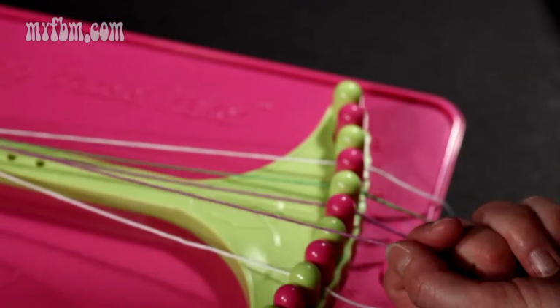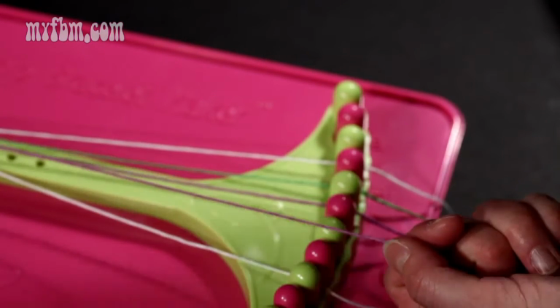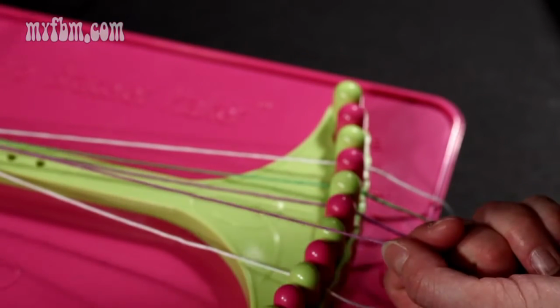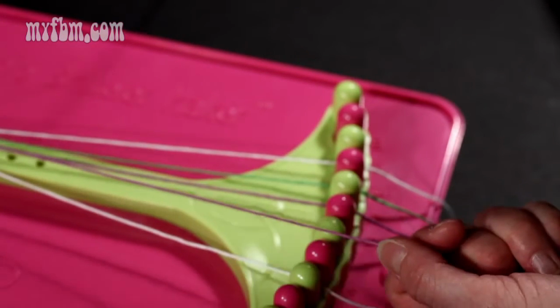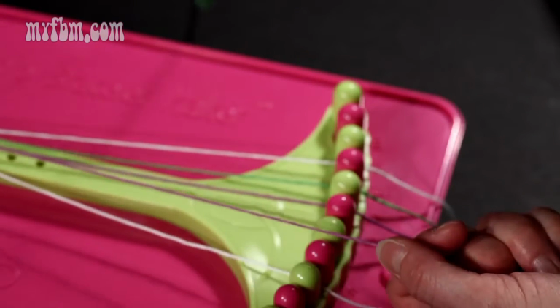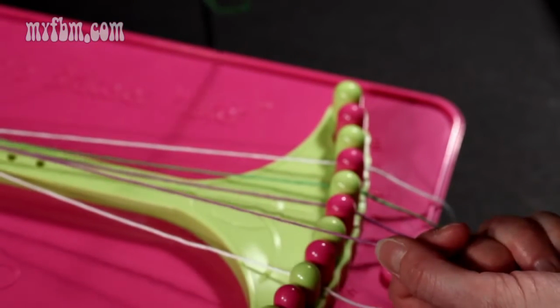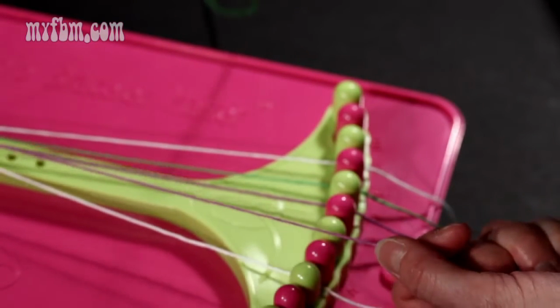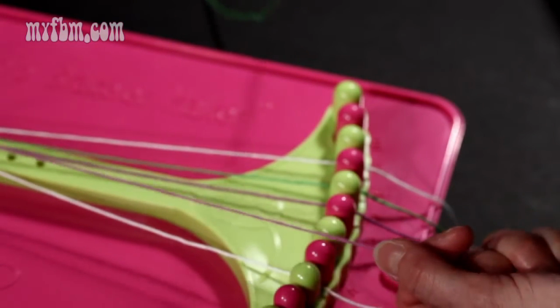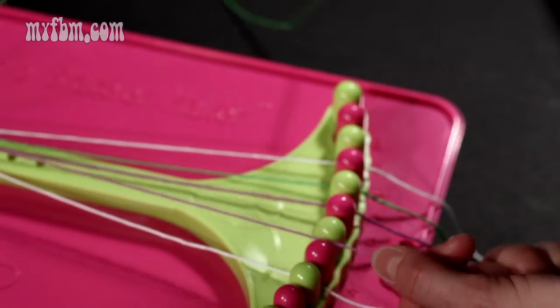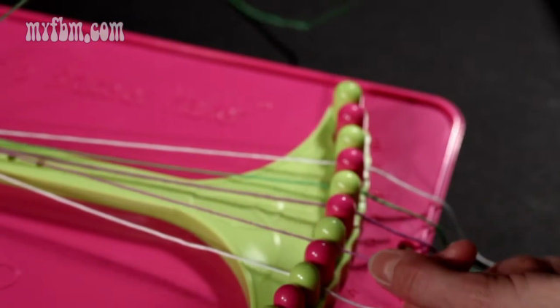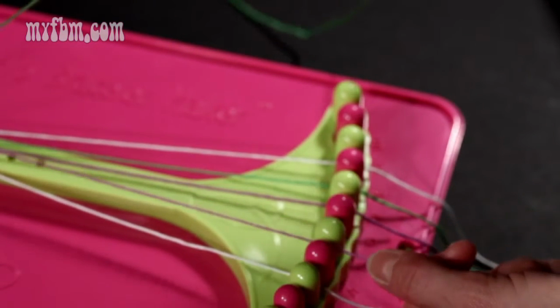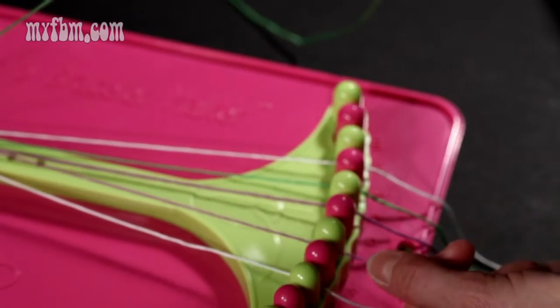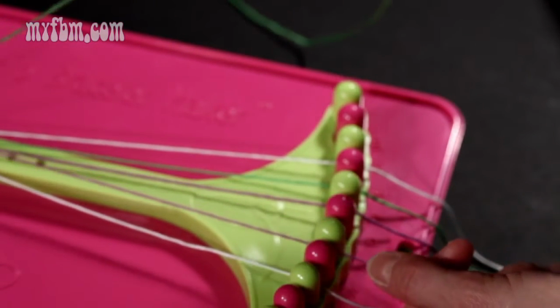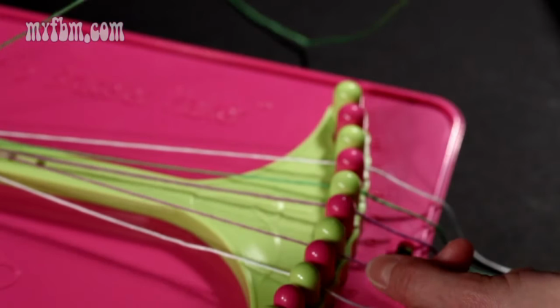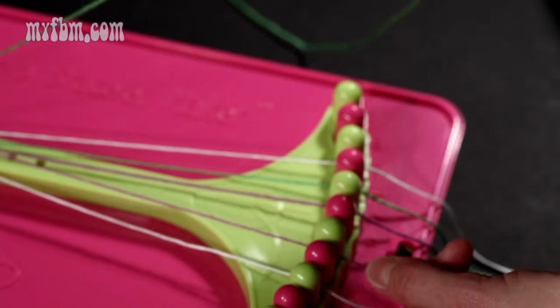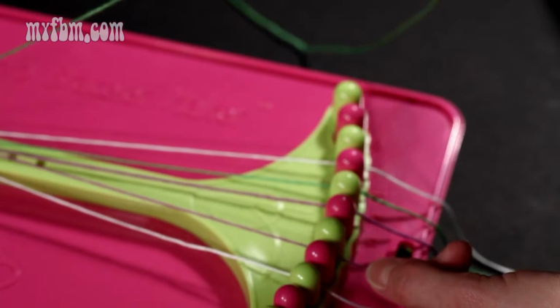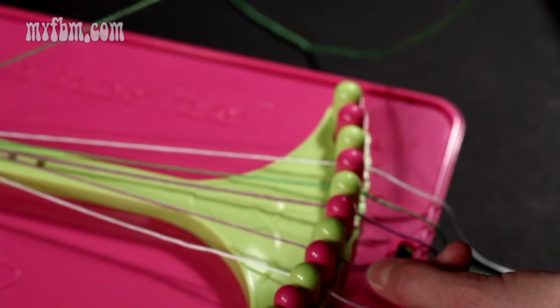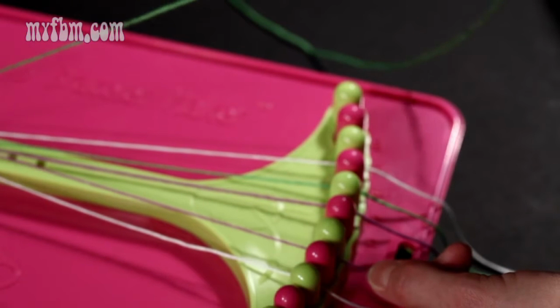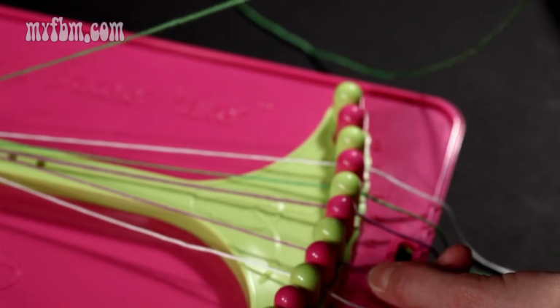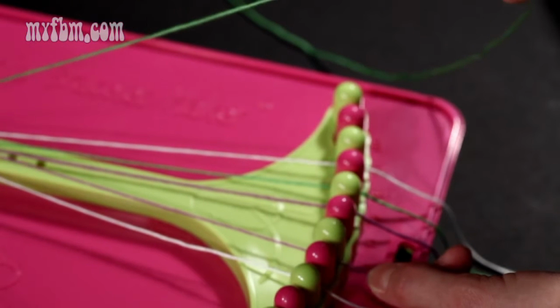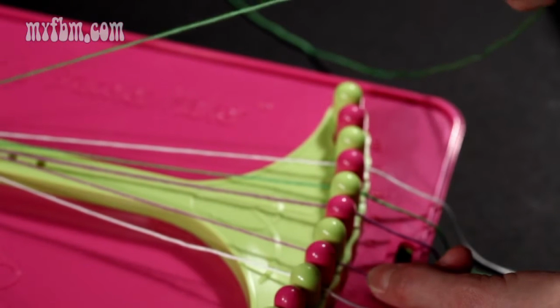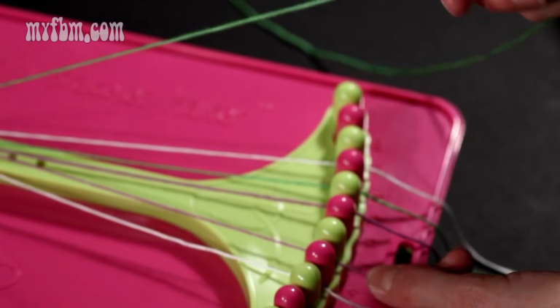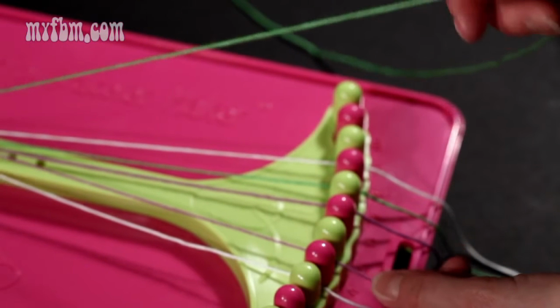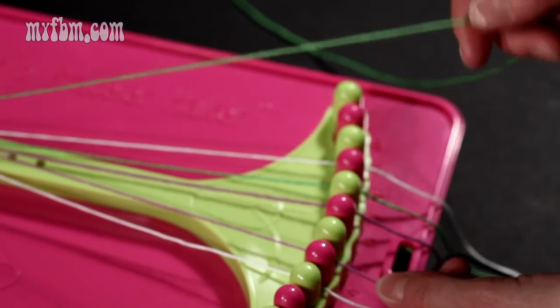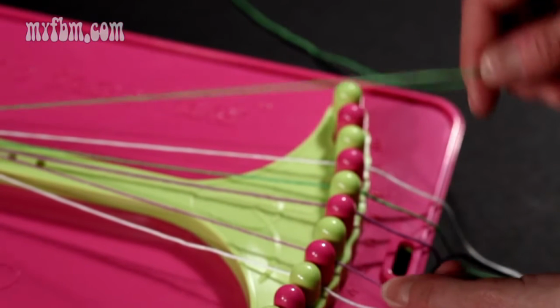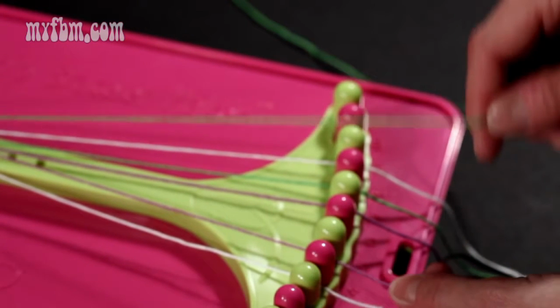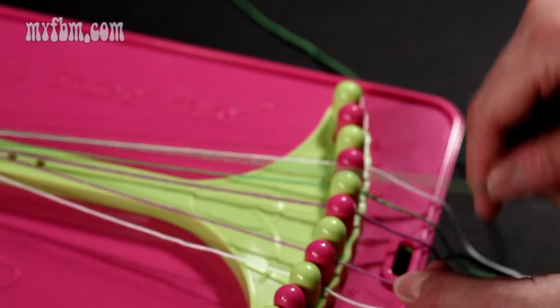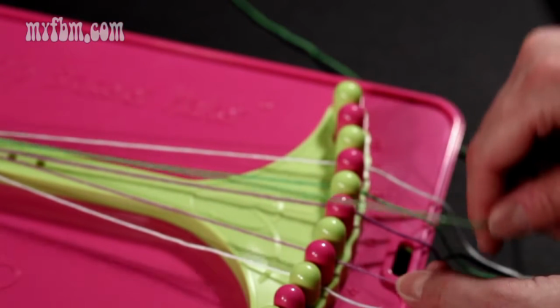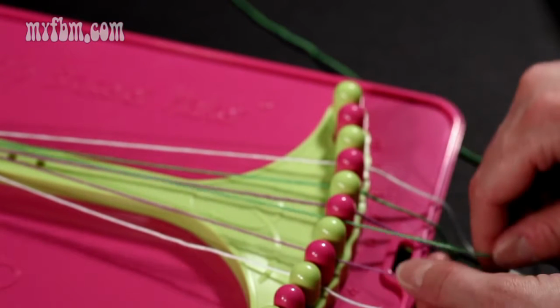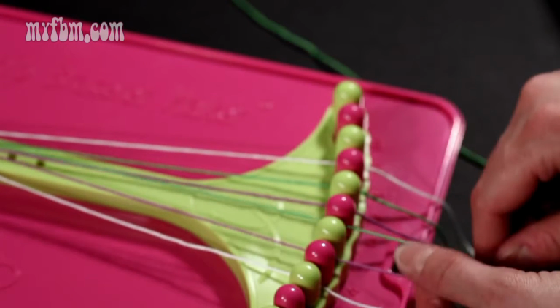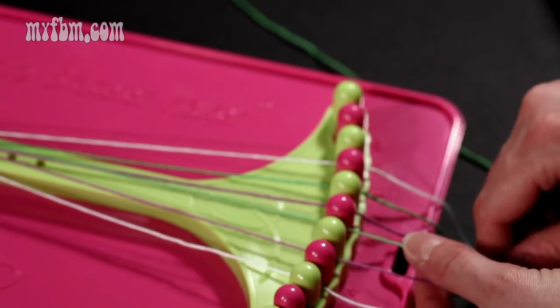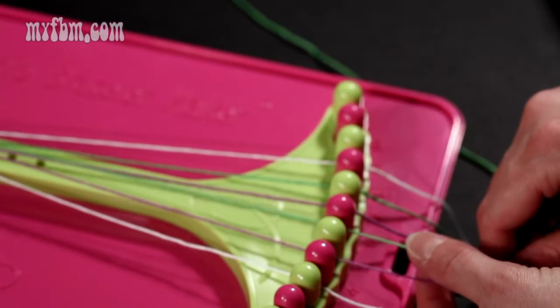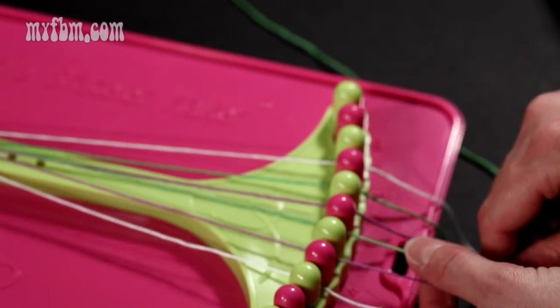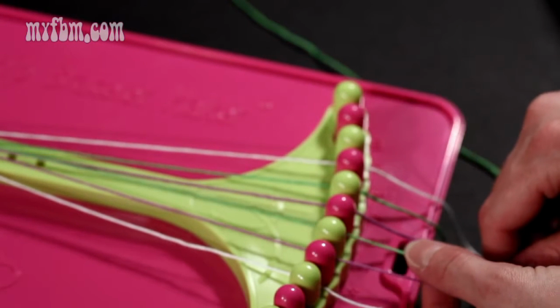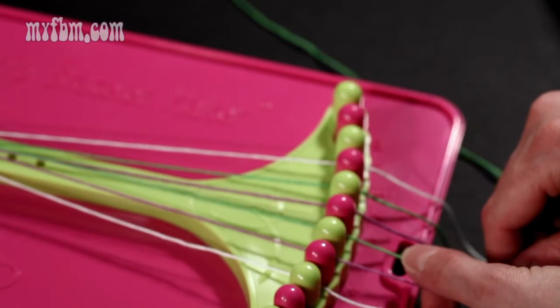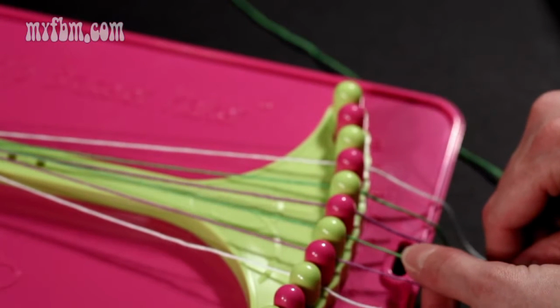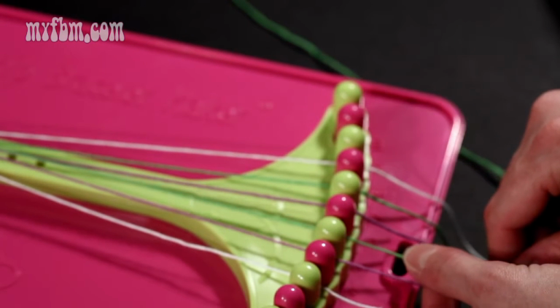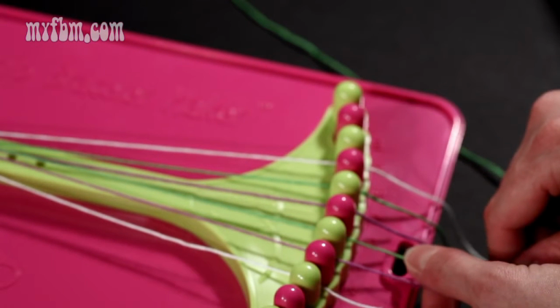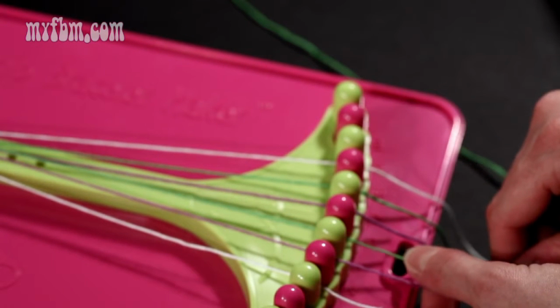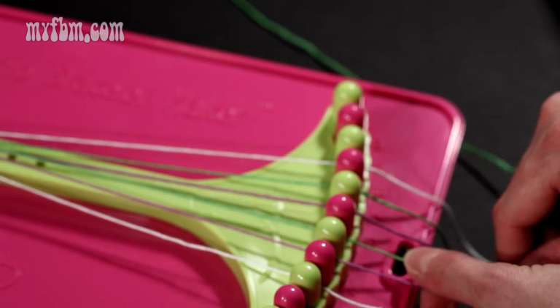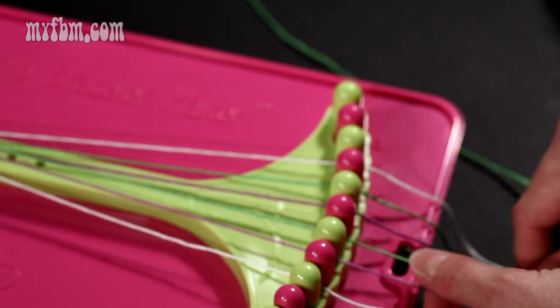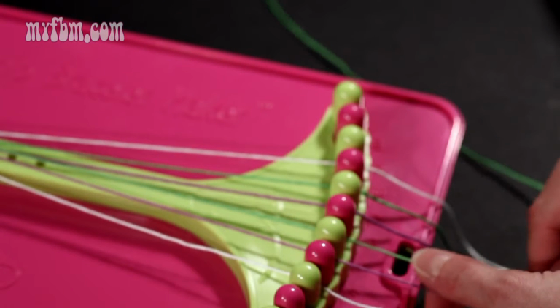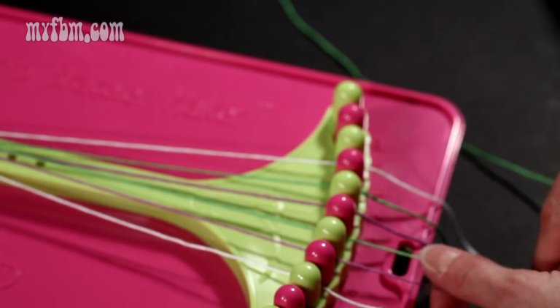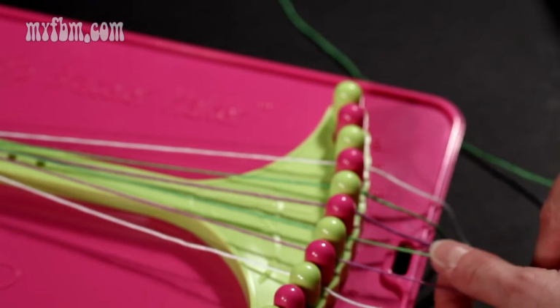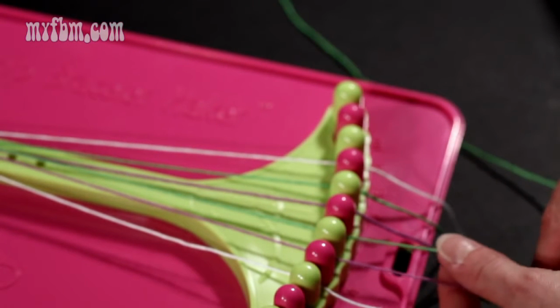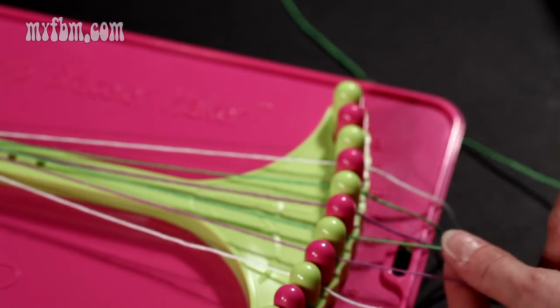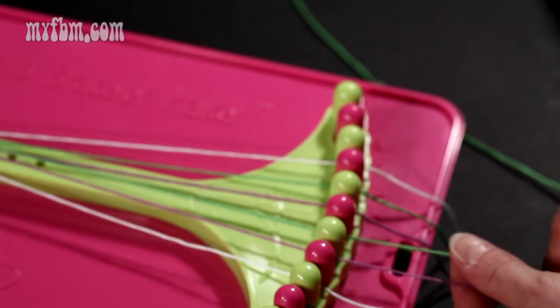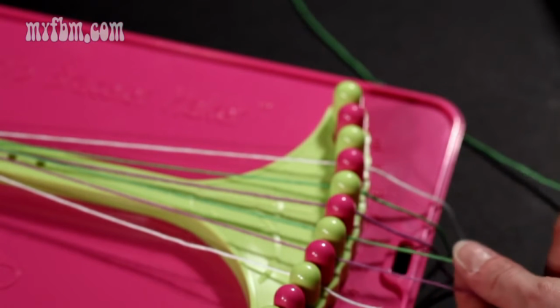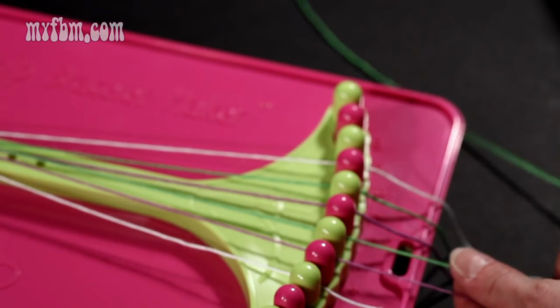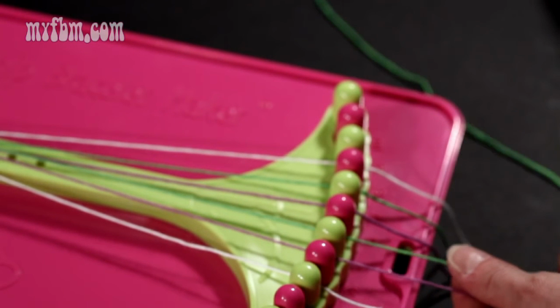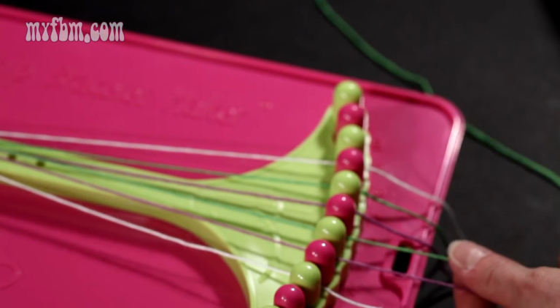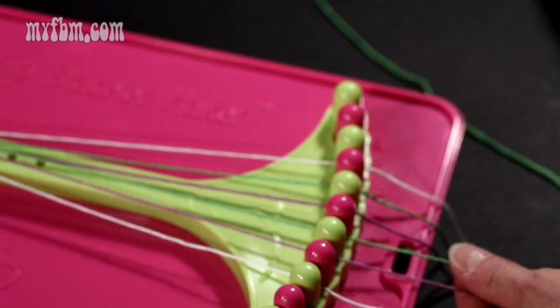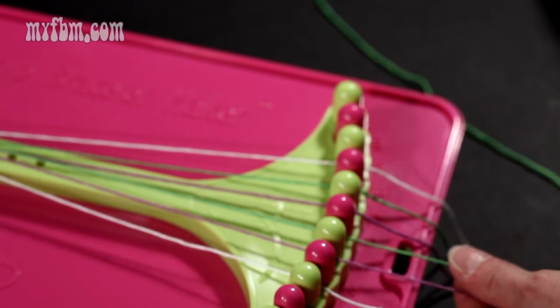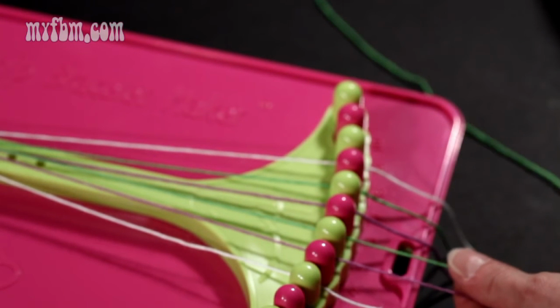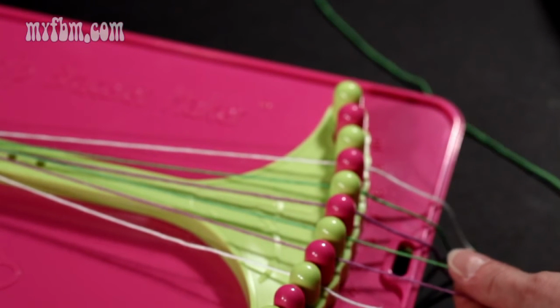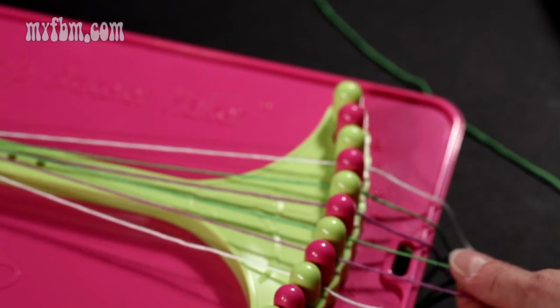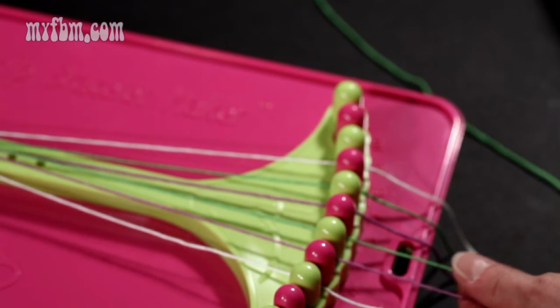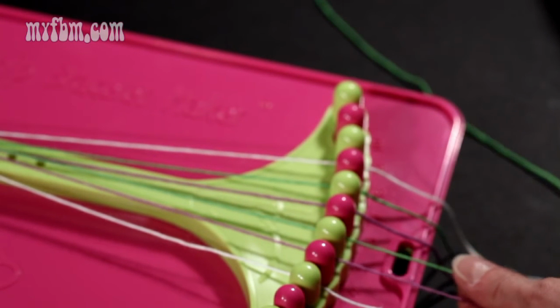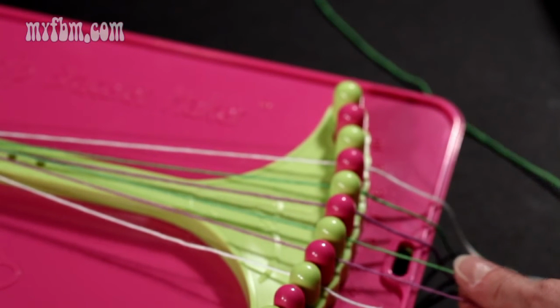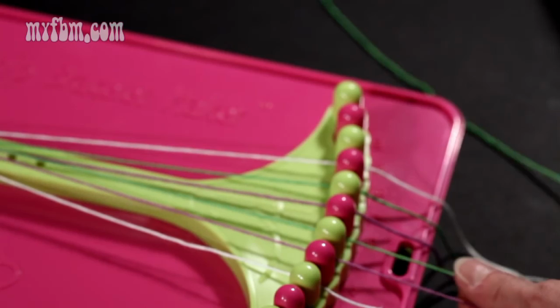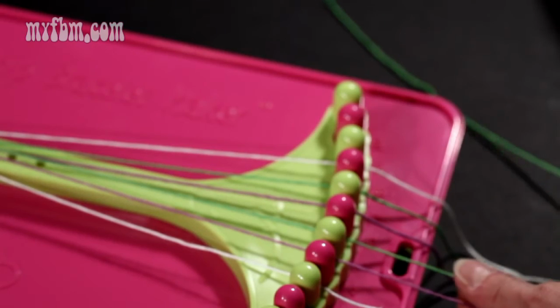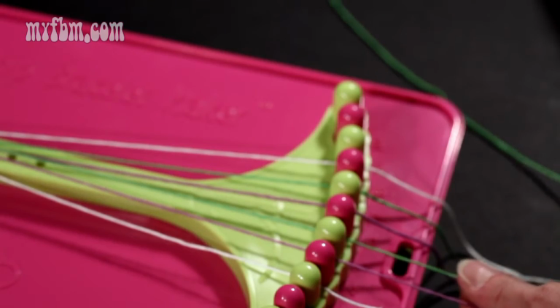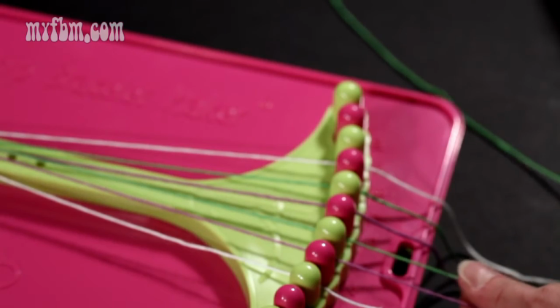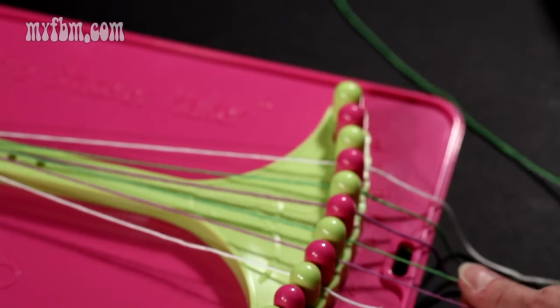You're going to place the purple string into slot four. The green string will now be in slot five. That will complete your right hand double knot.